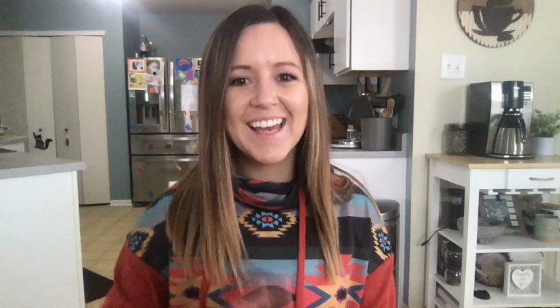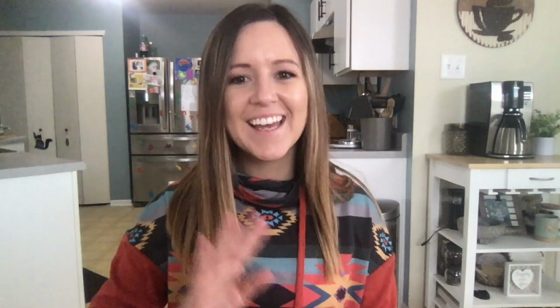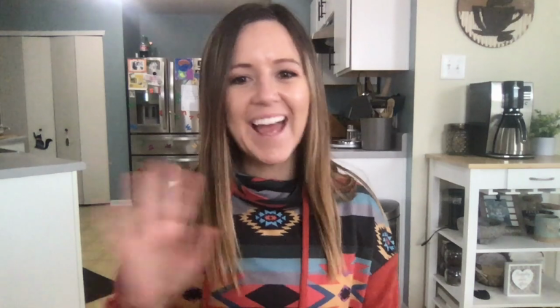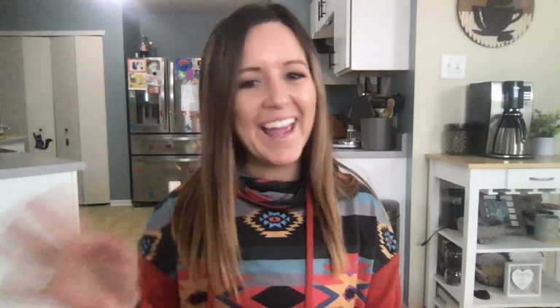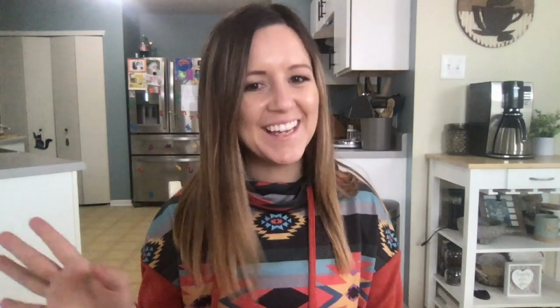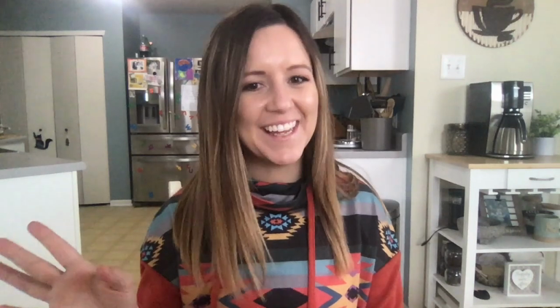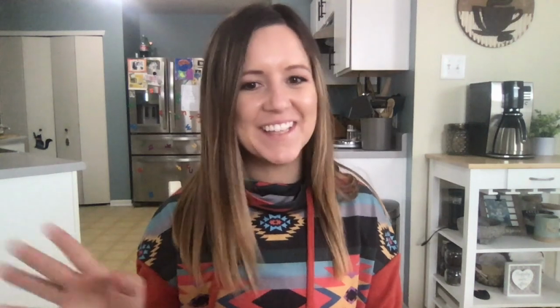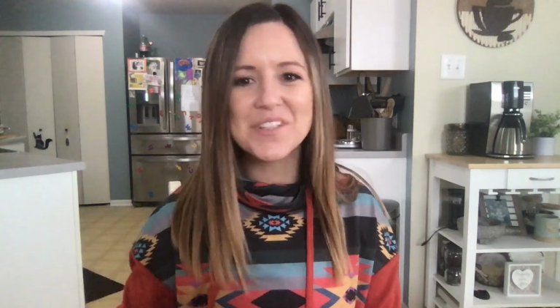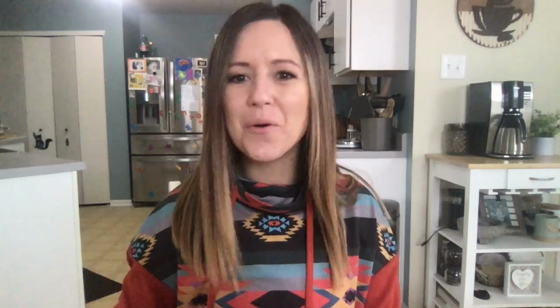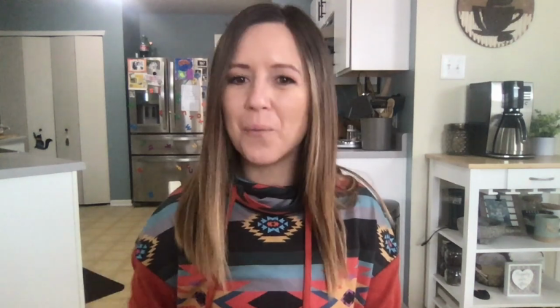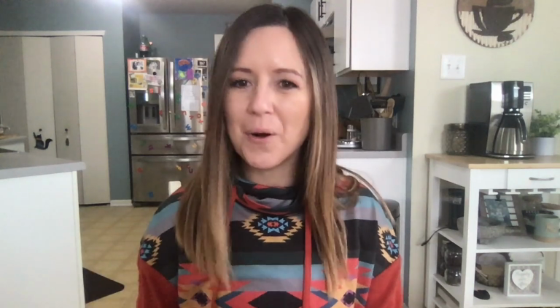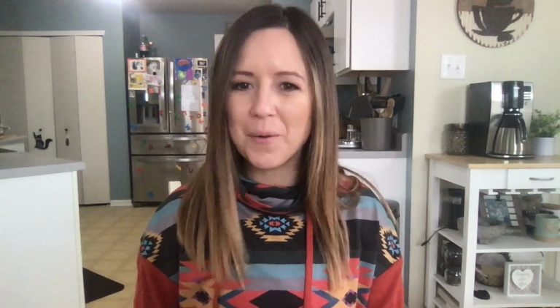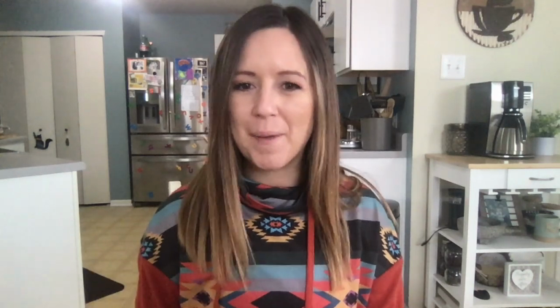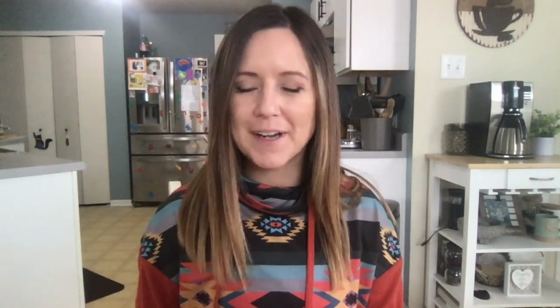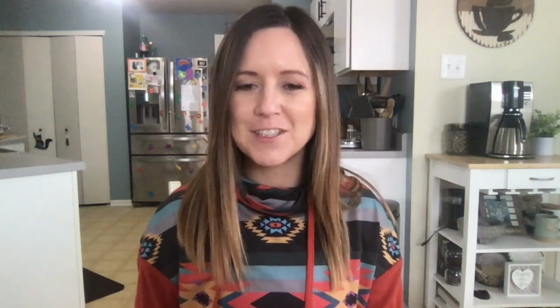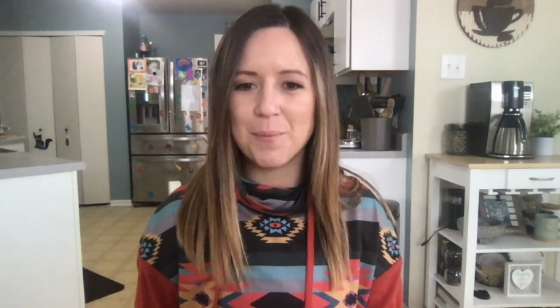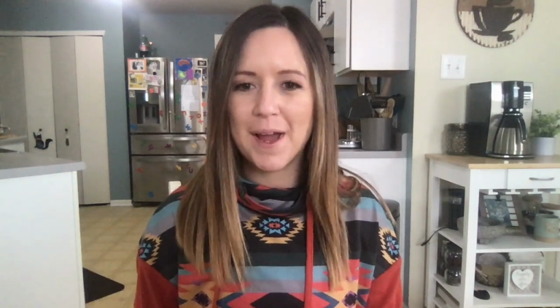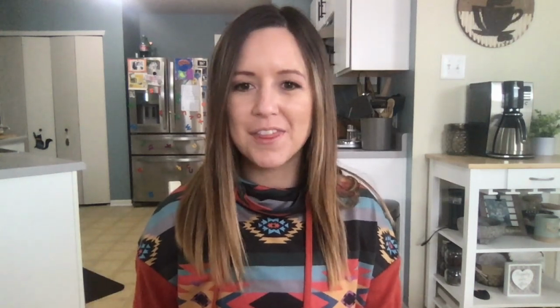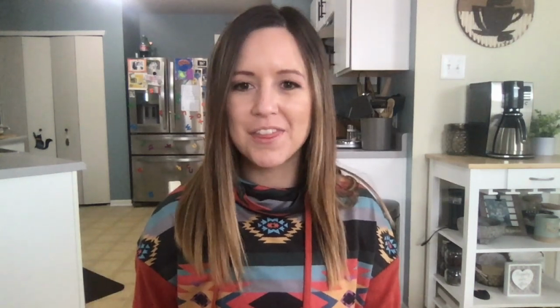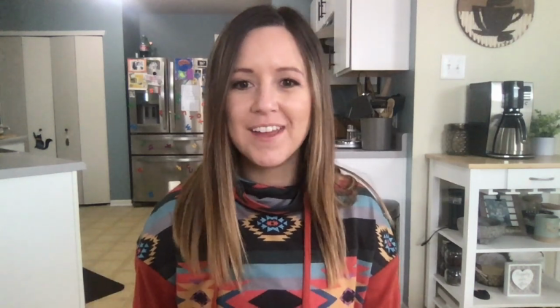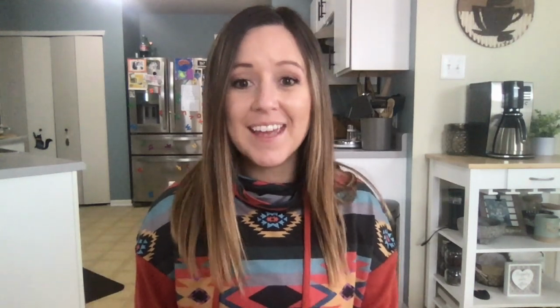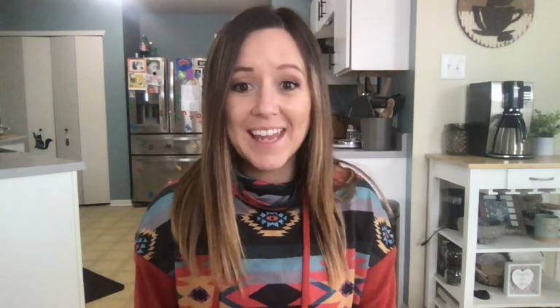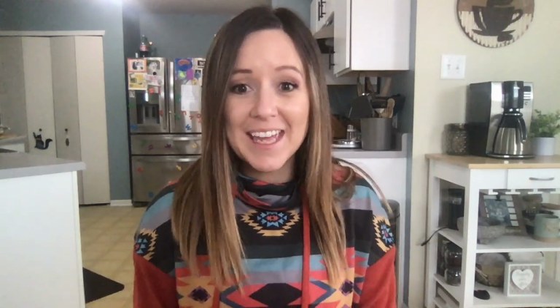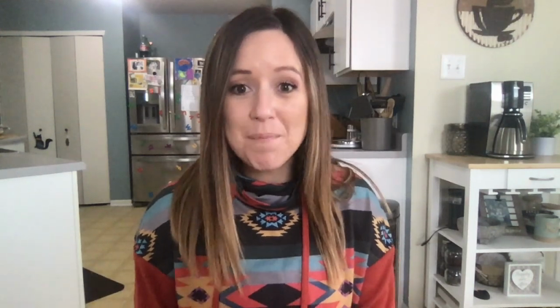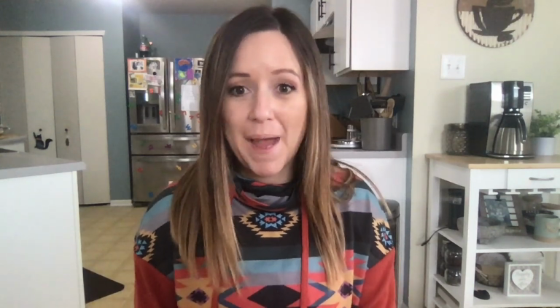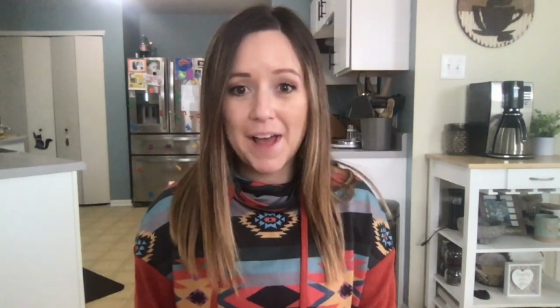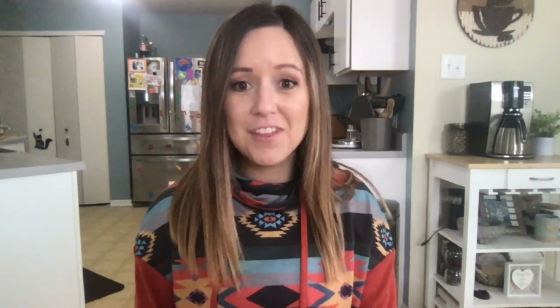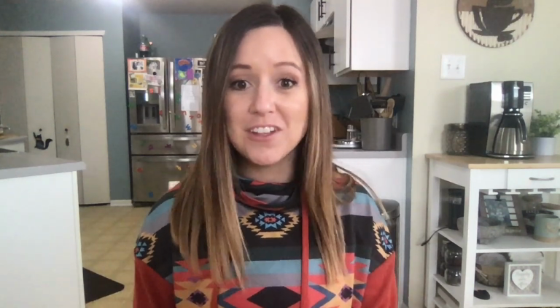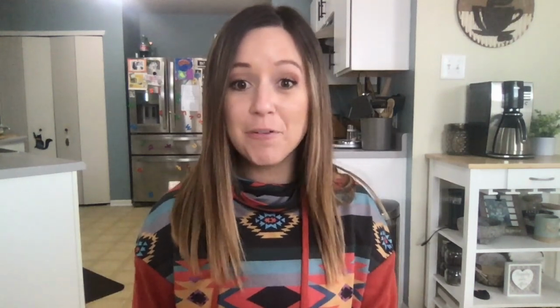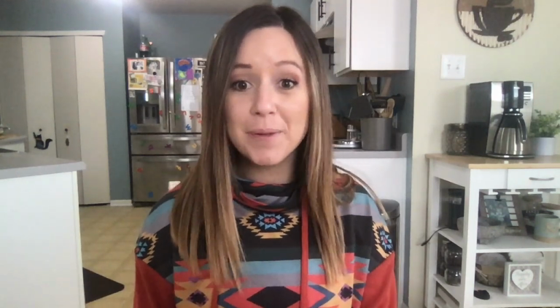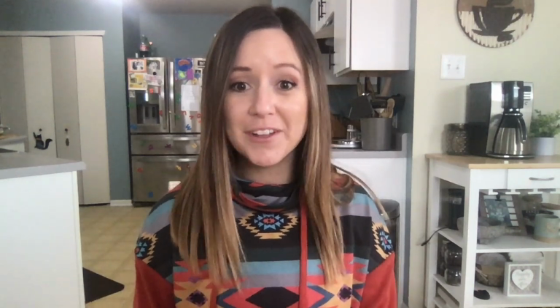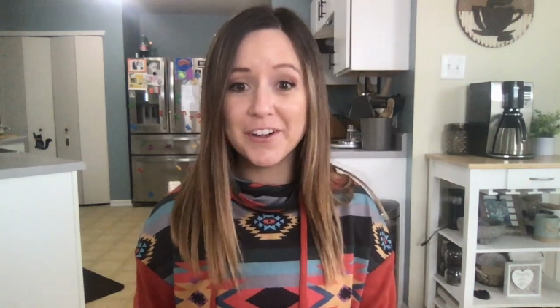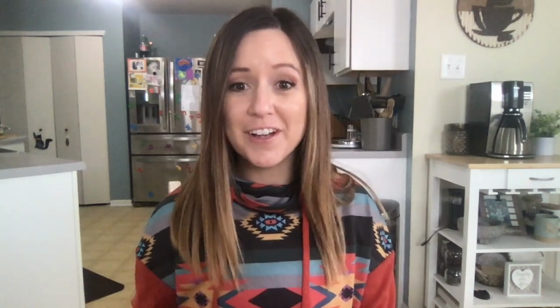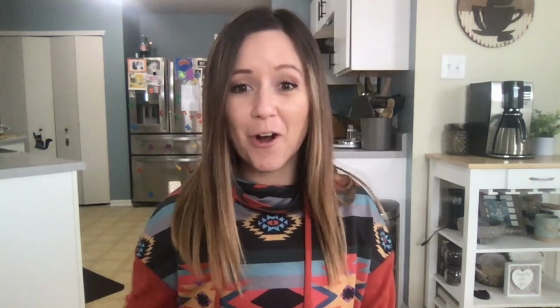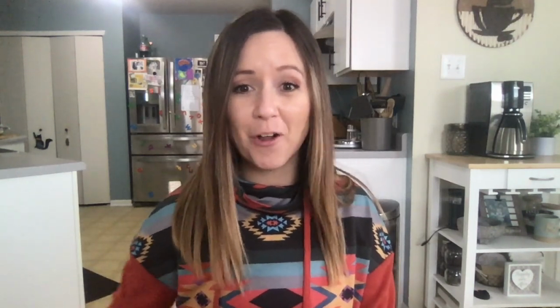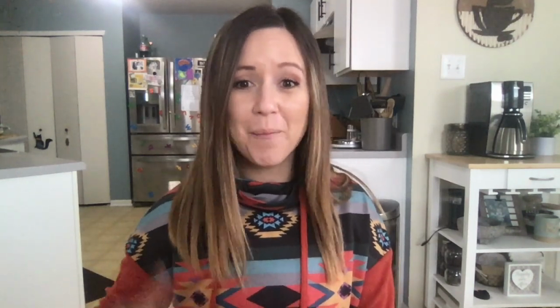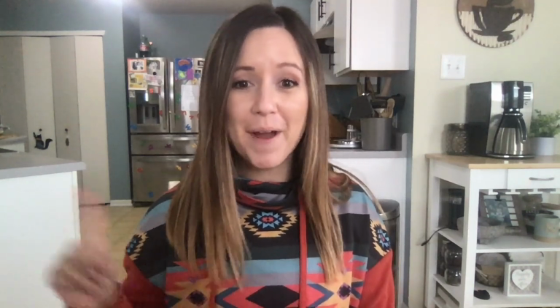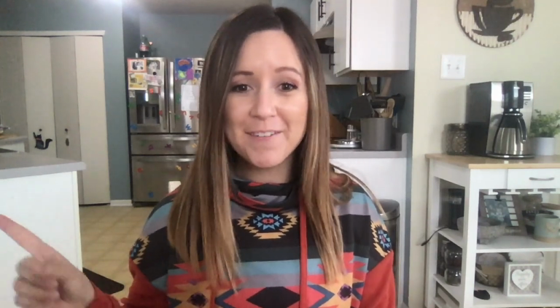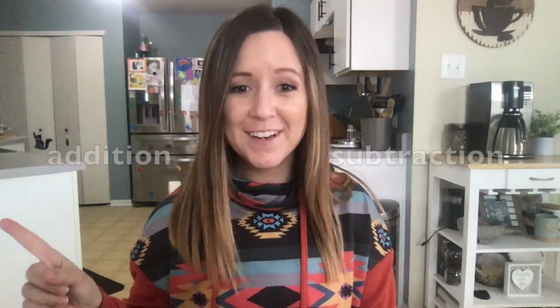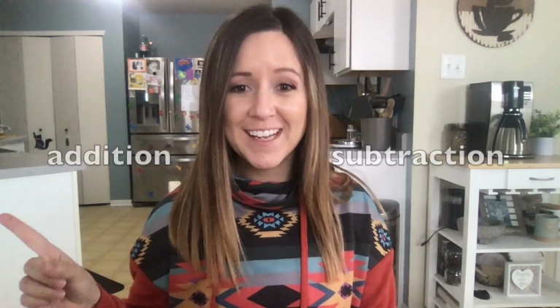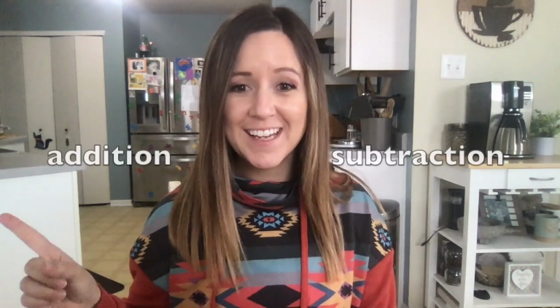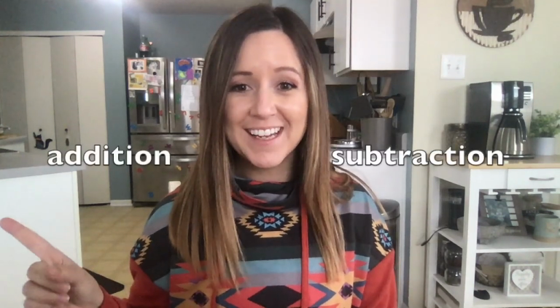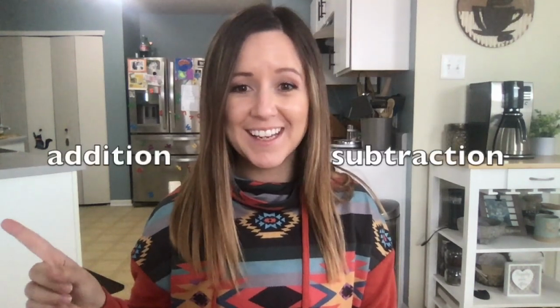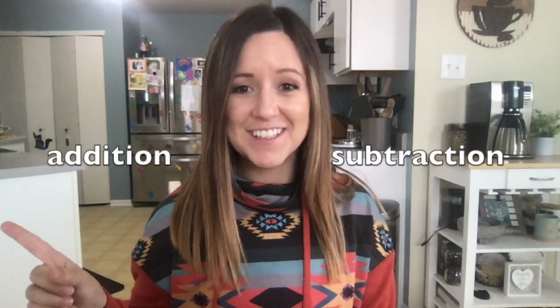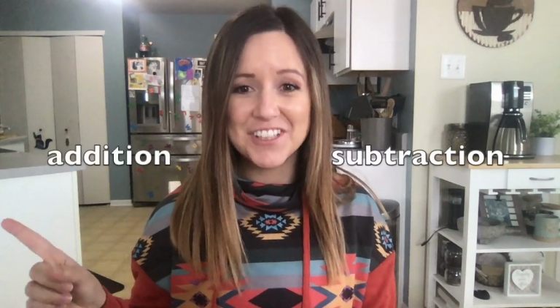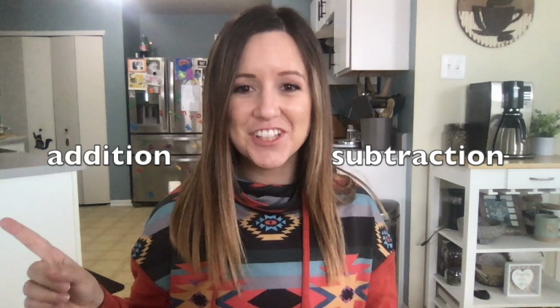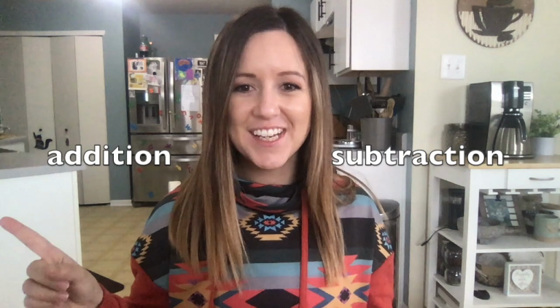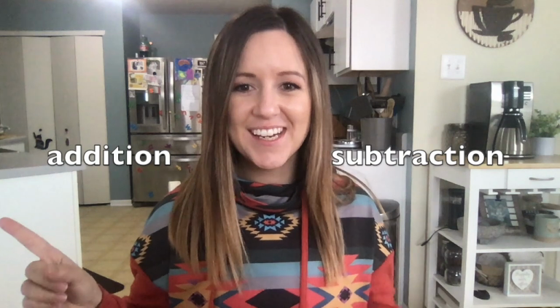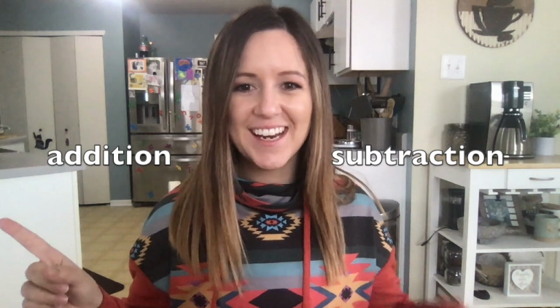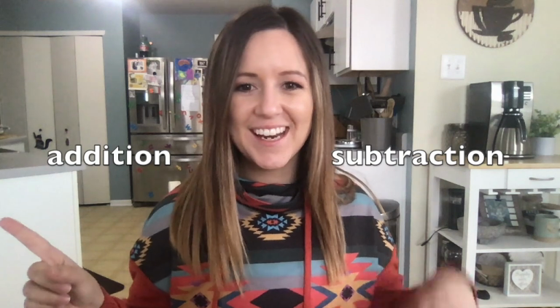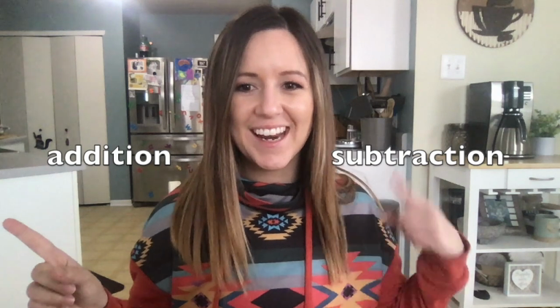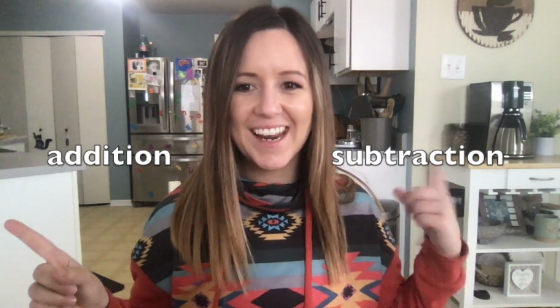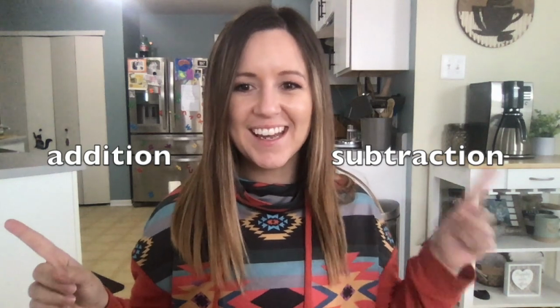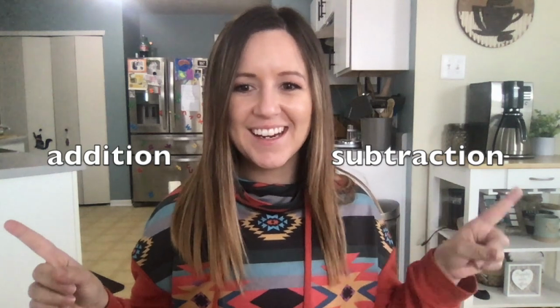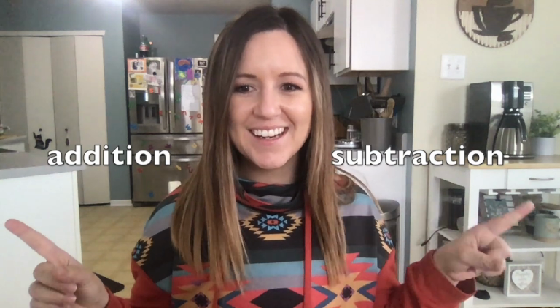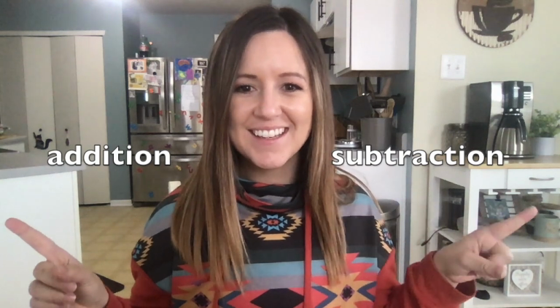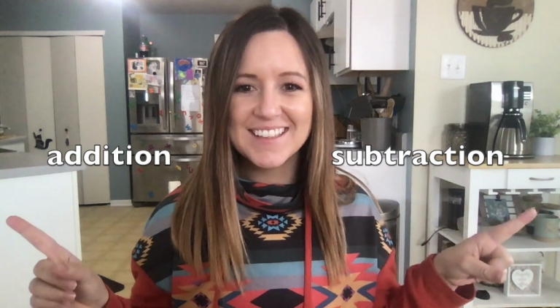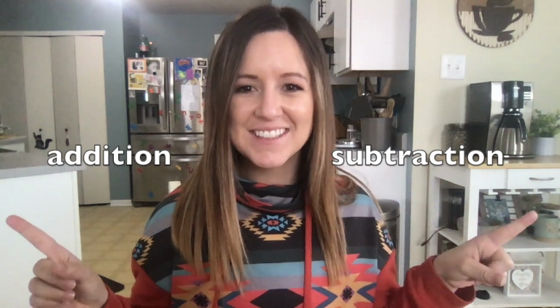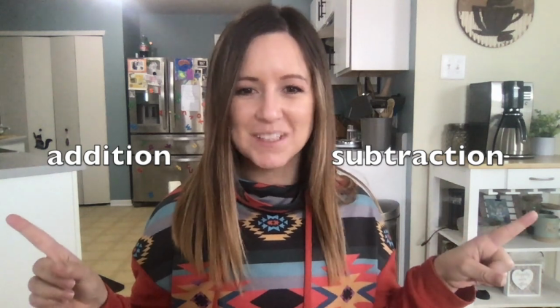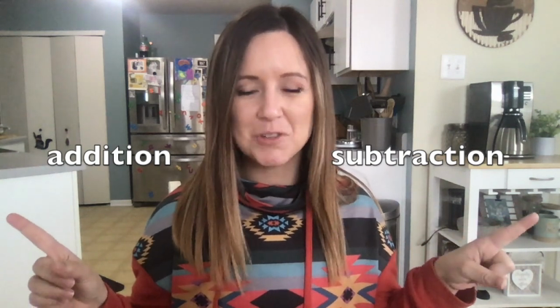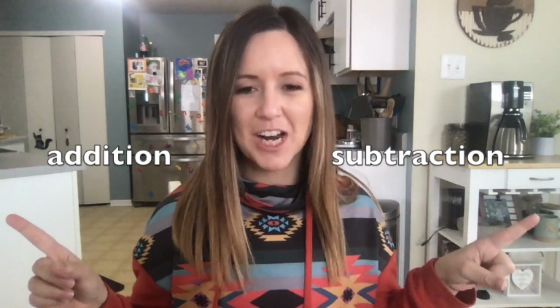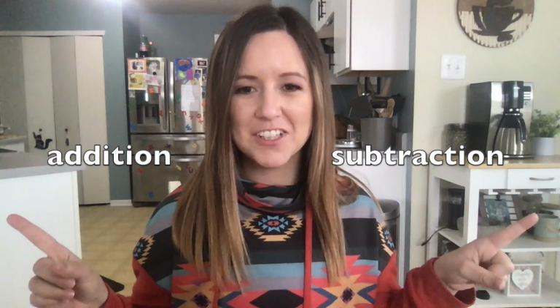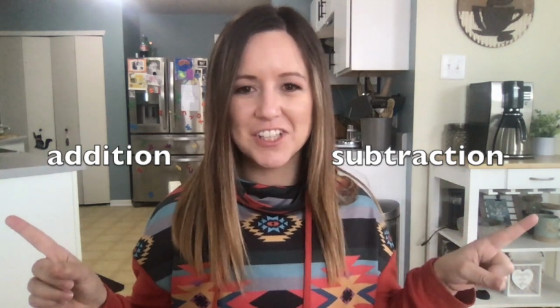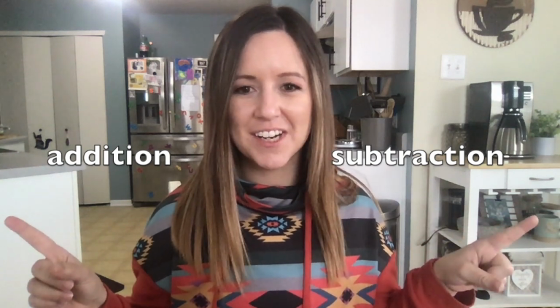Hey kids, welcome back to math. In math, you've been learning all about addition and subtraction.